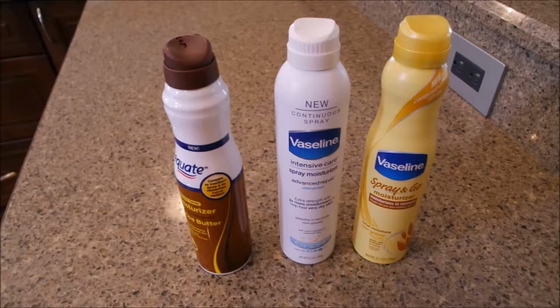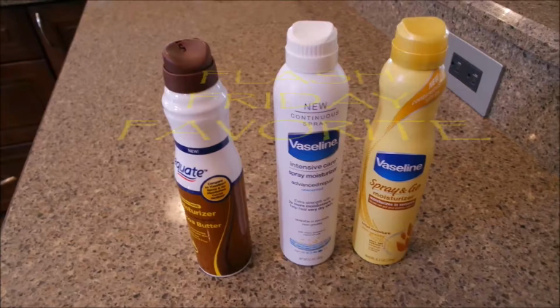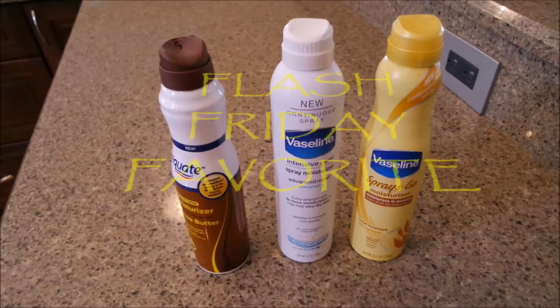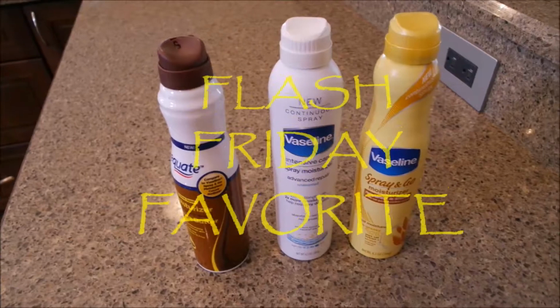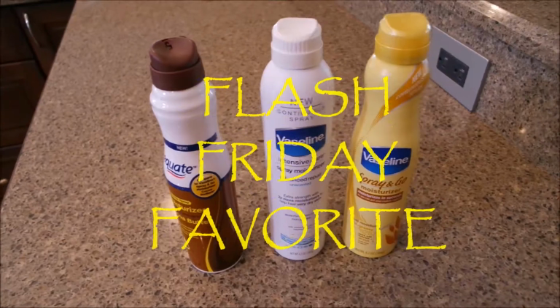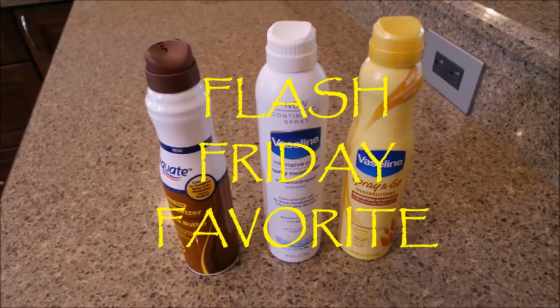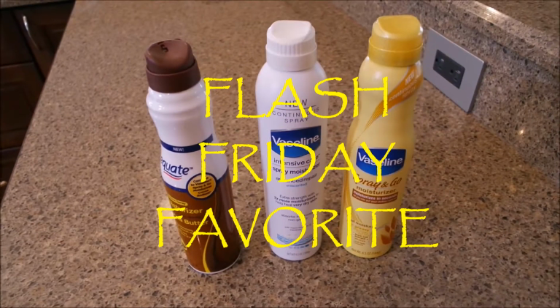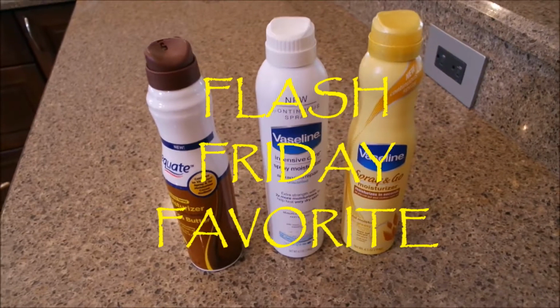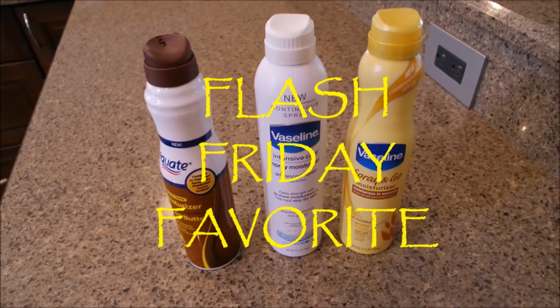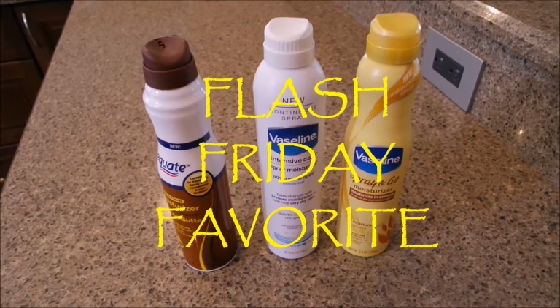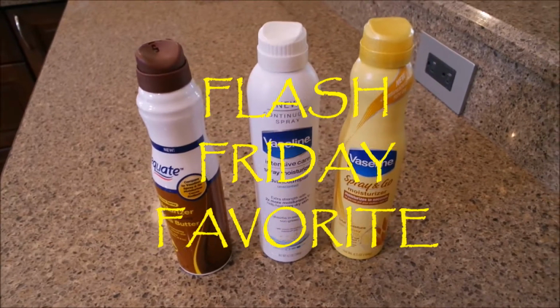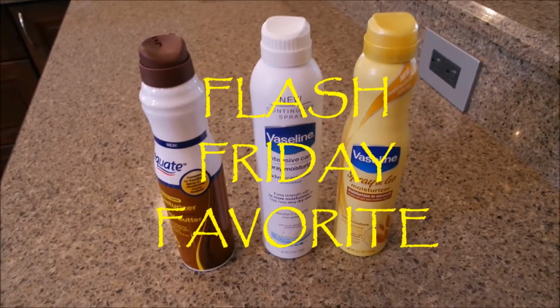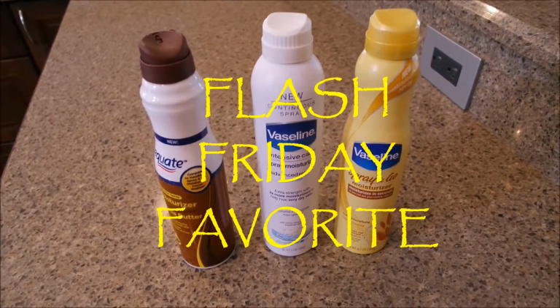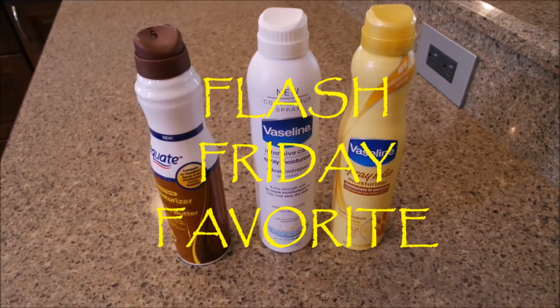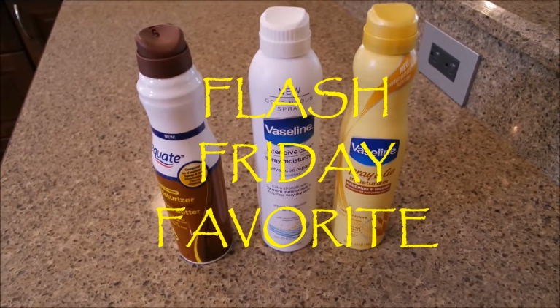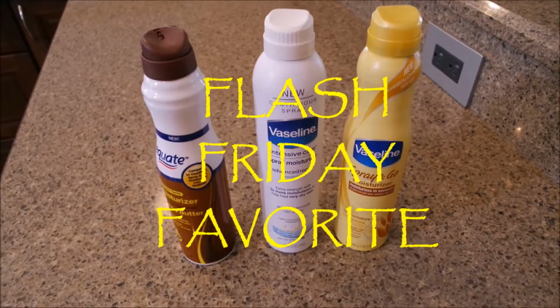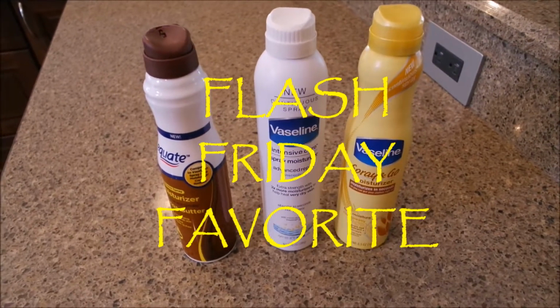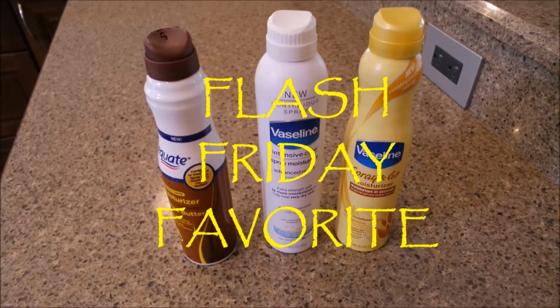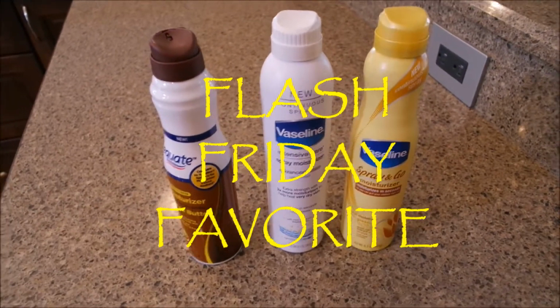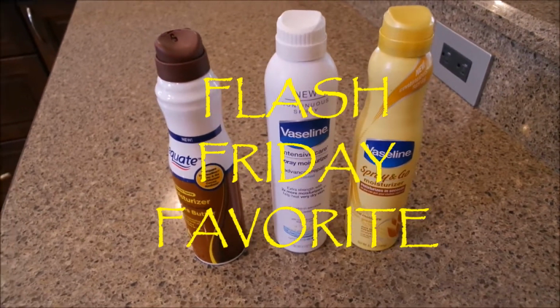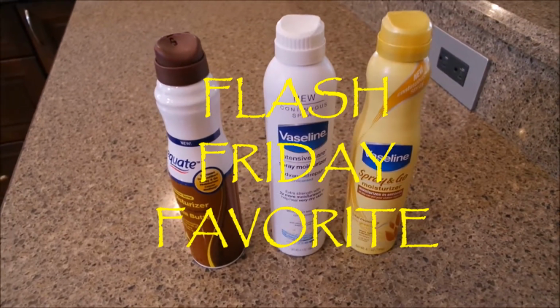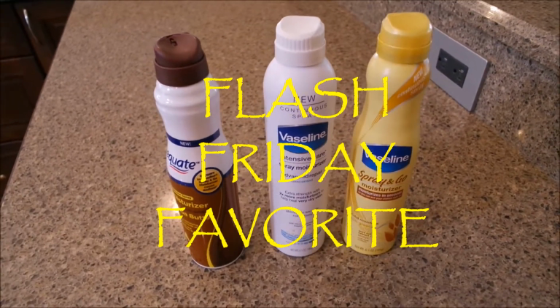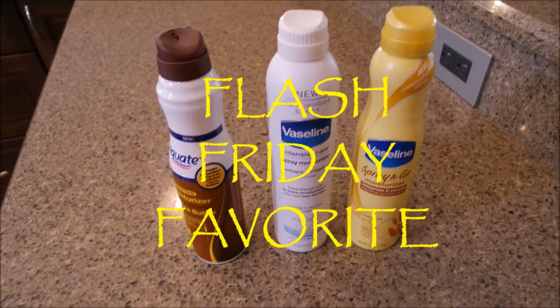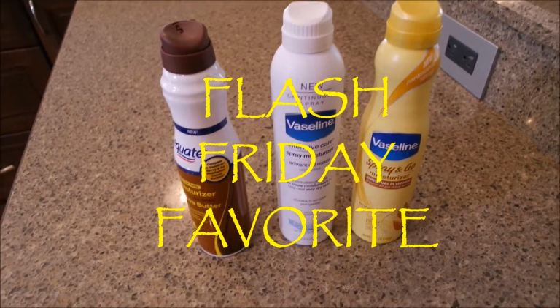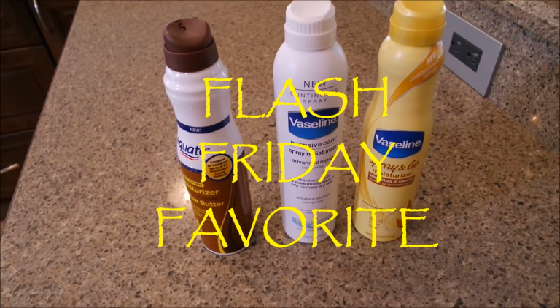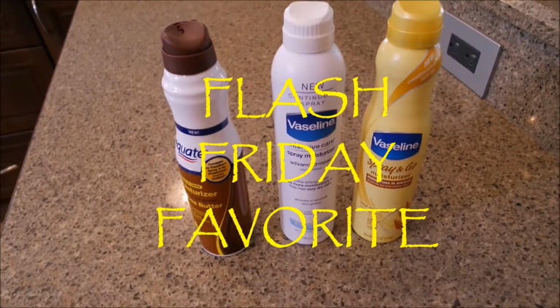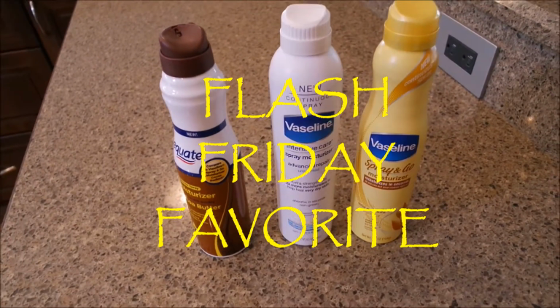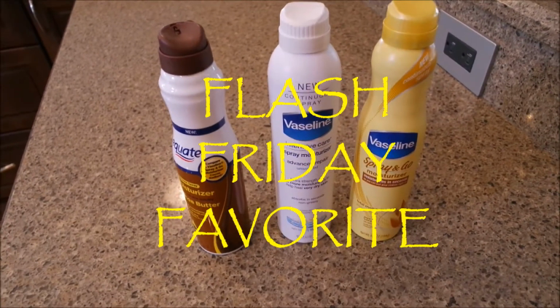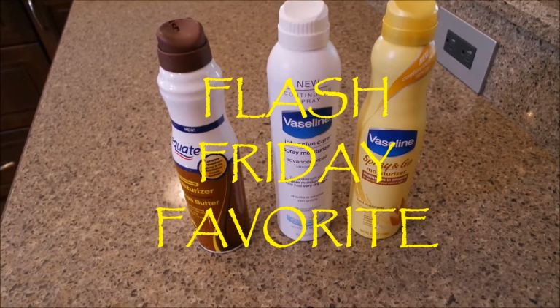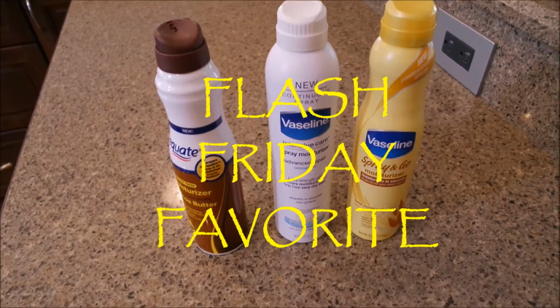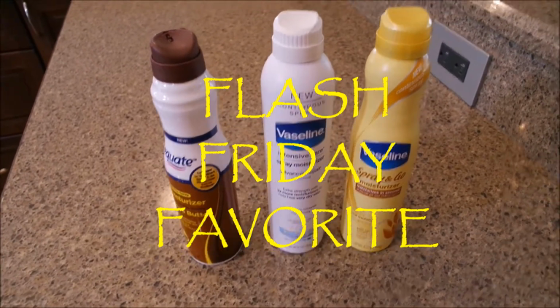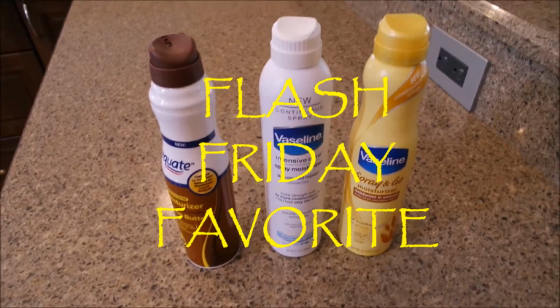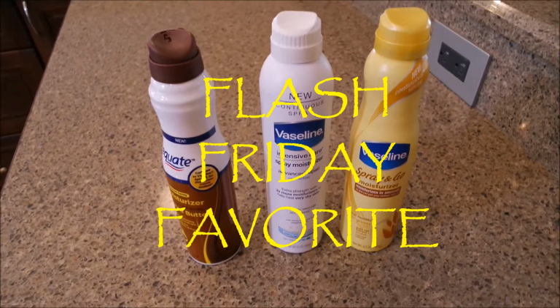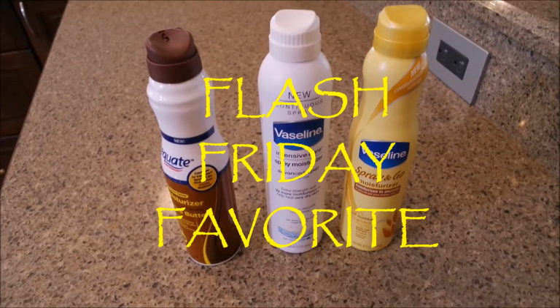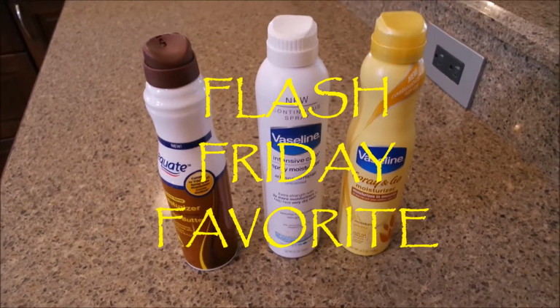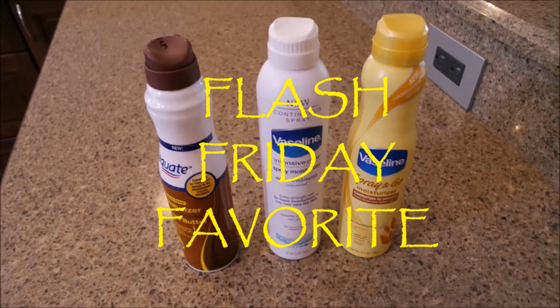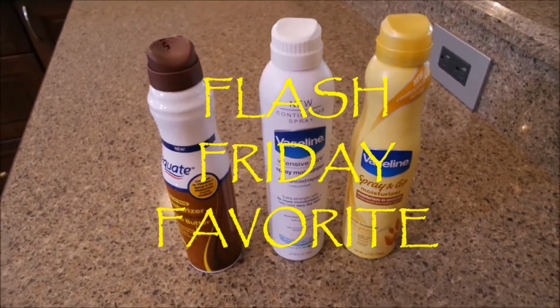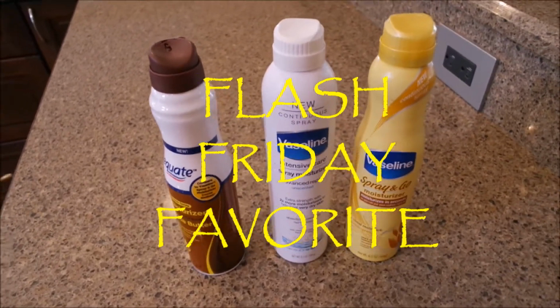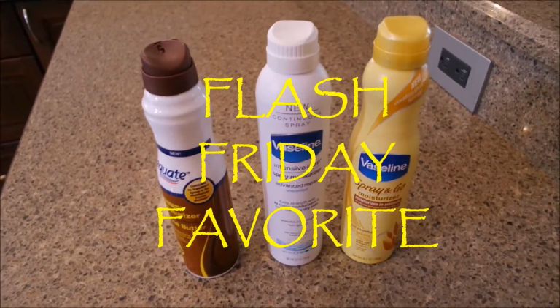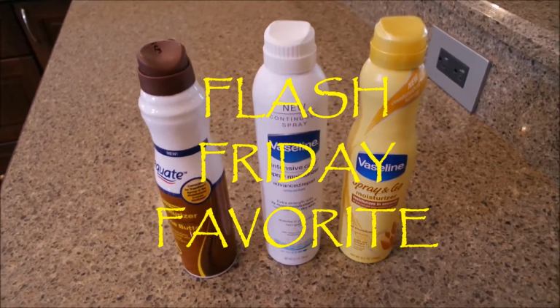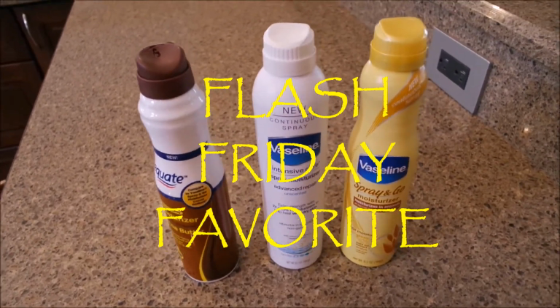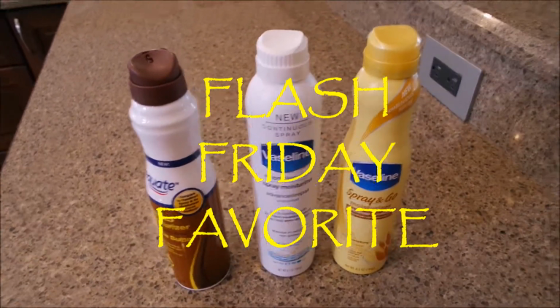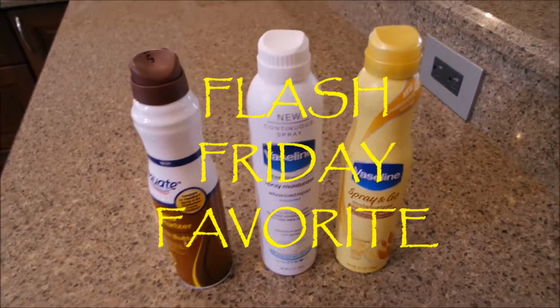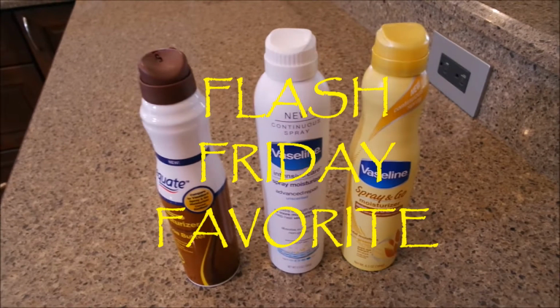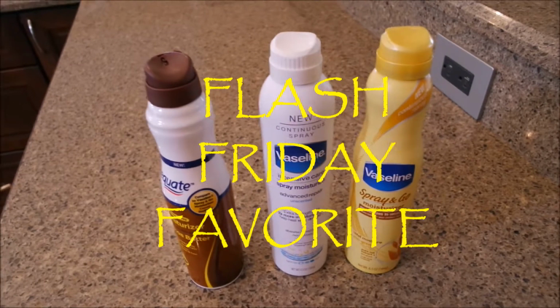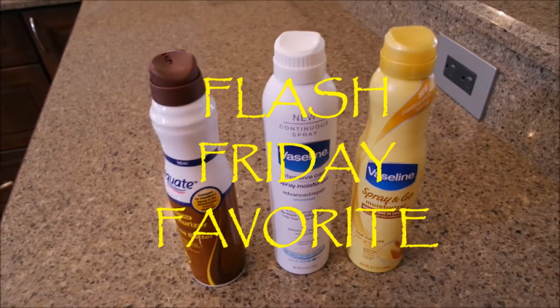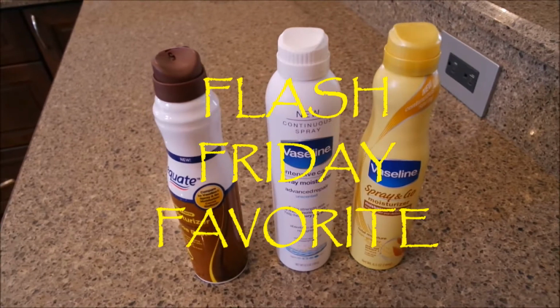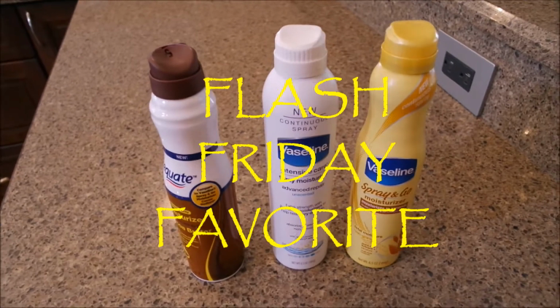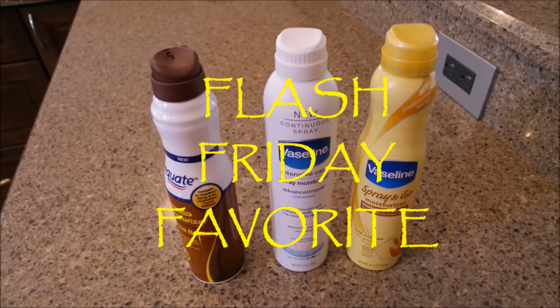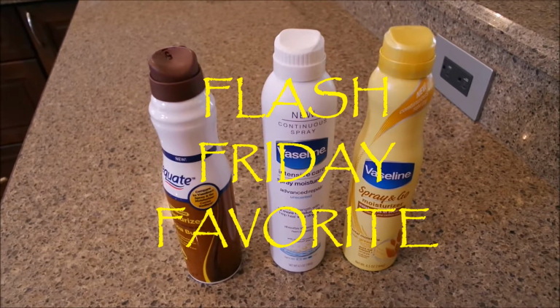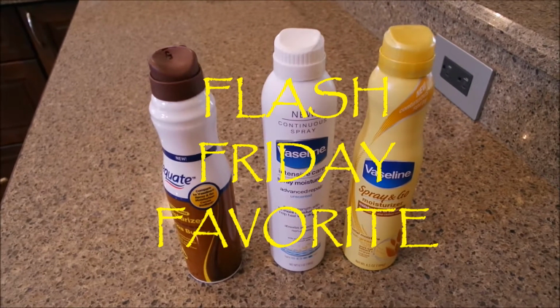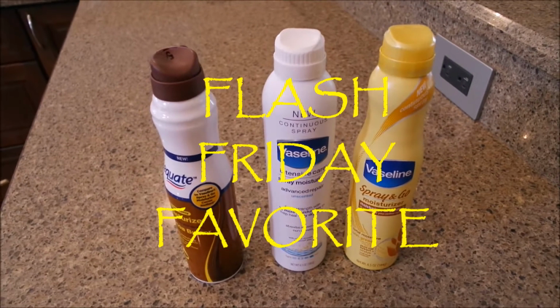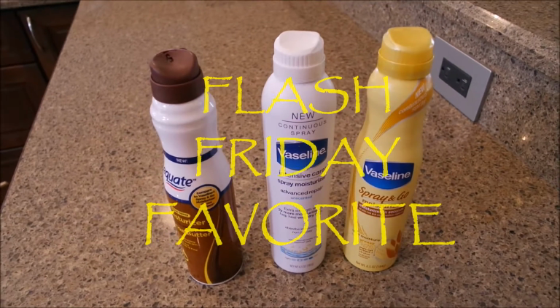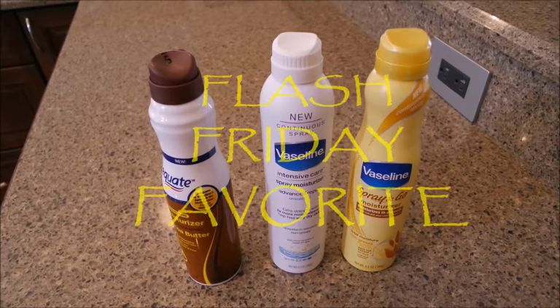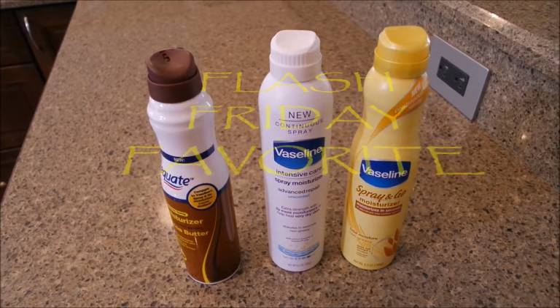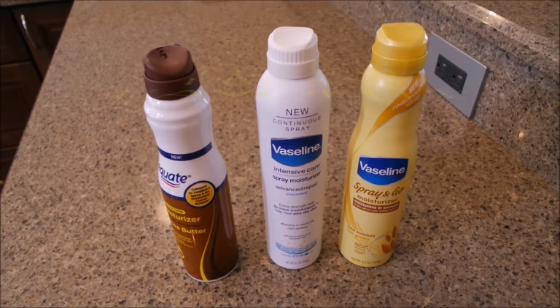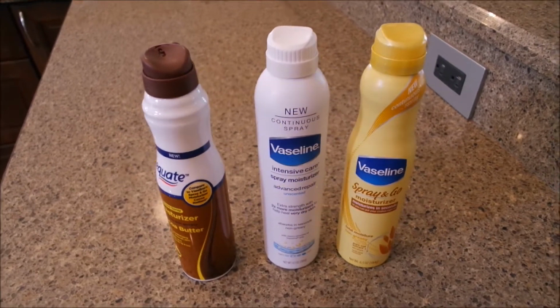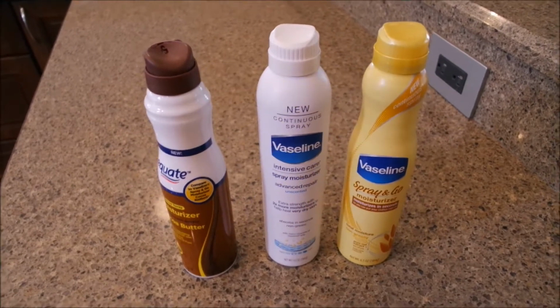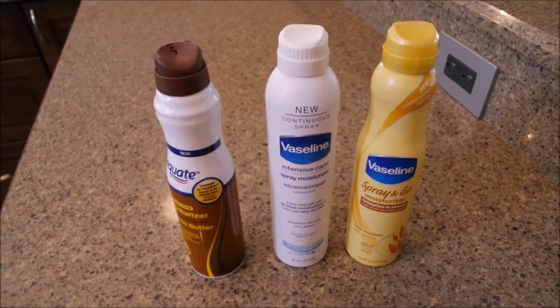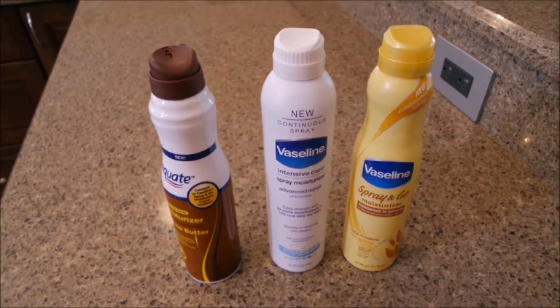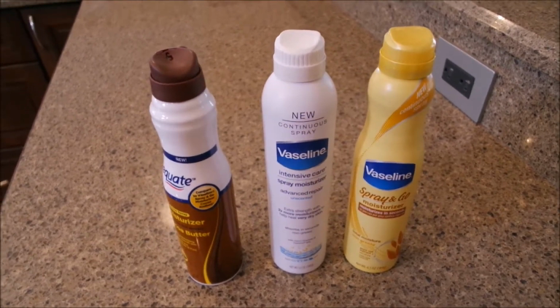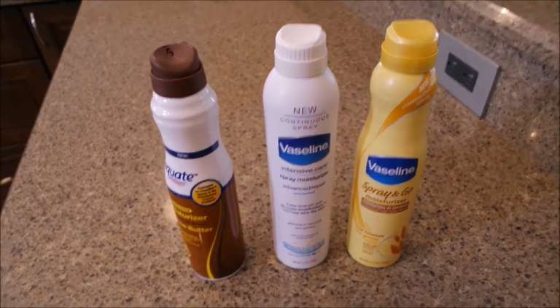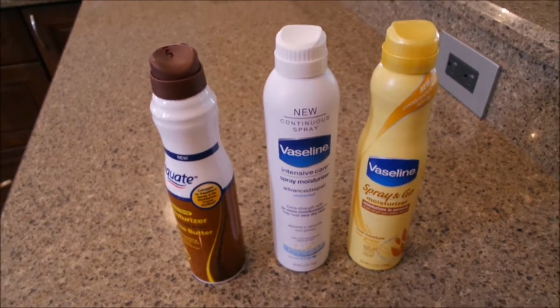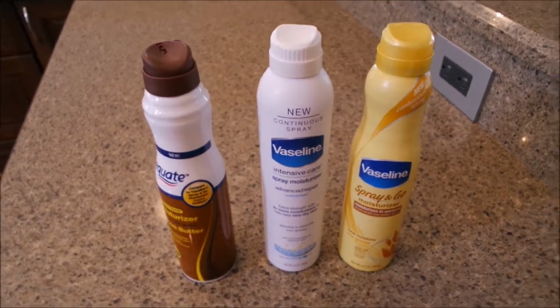Well hello and welcome back to my channel, Make Life Simple with Sandy. Happy Friday y'all, this is one of my Flash Friday favorites.